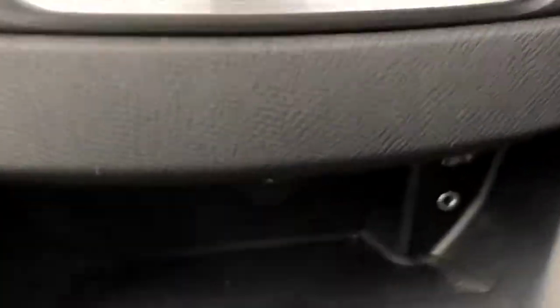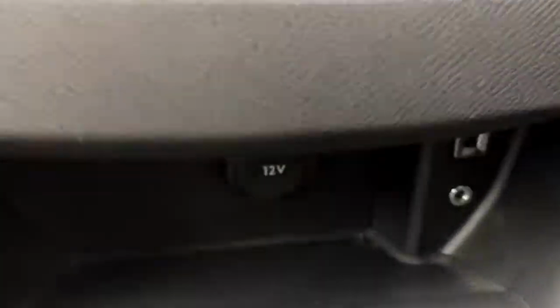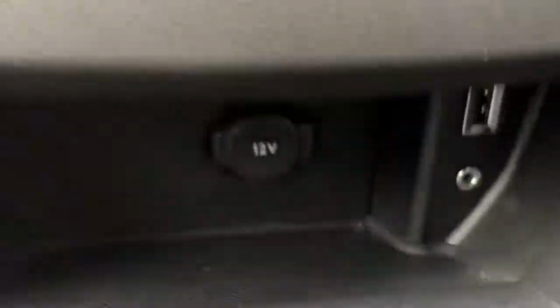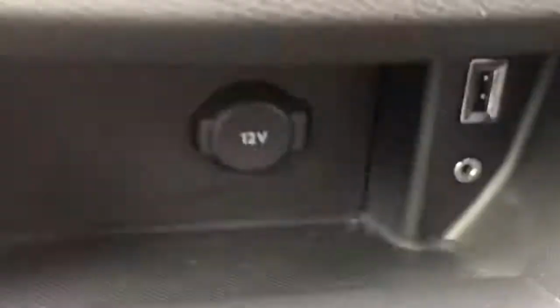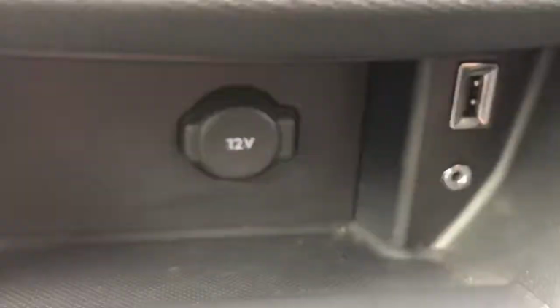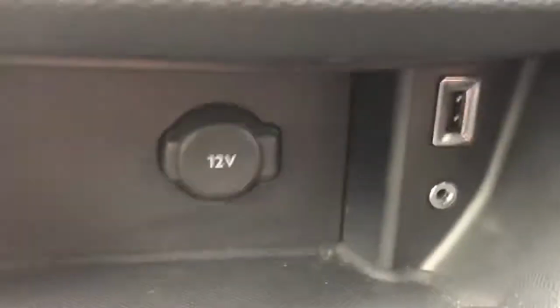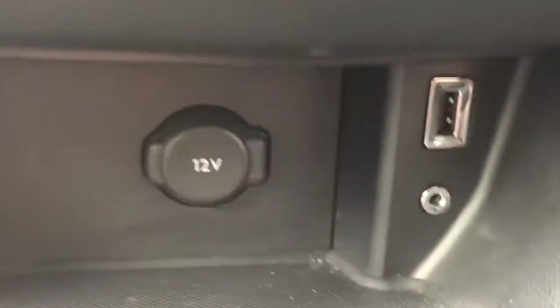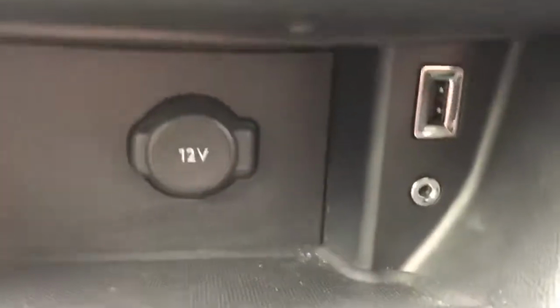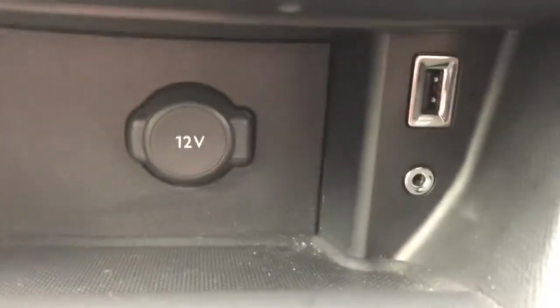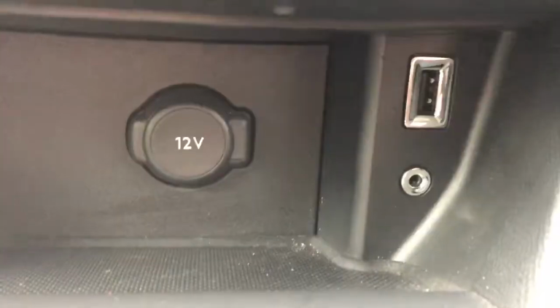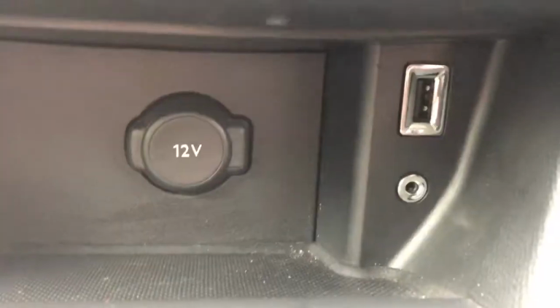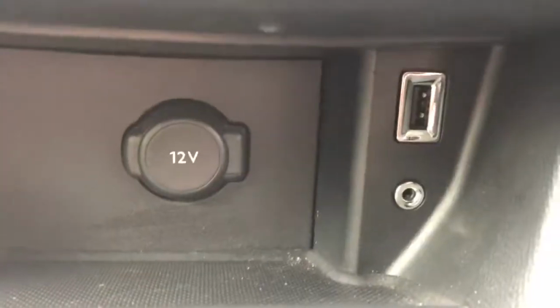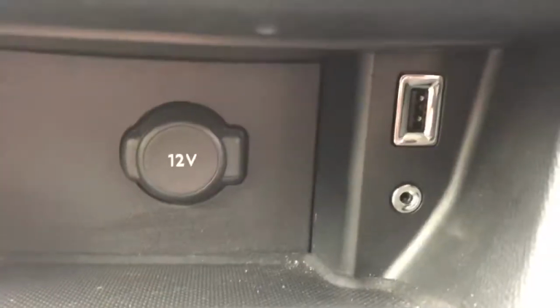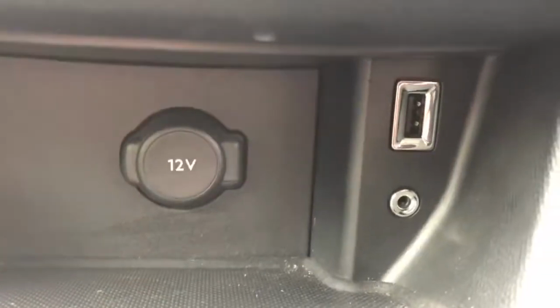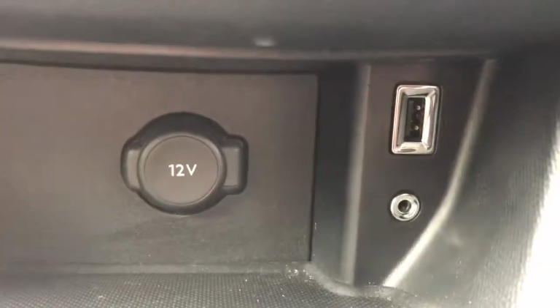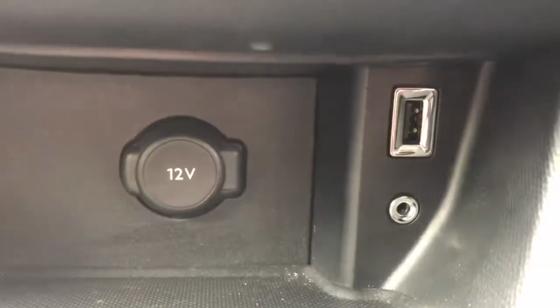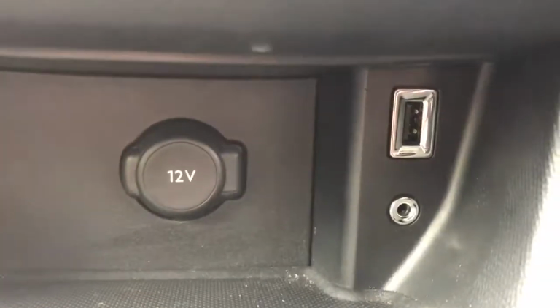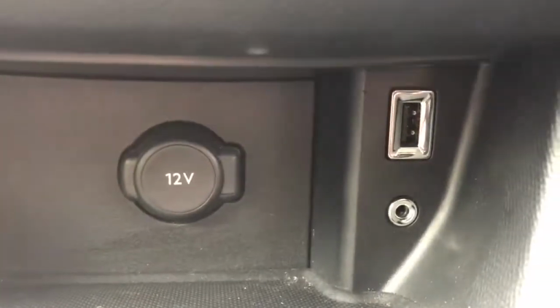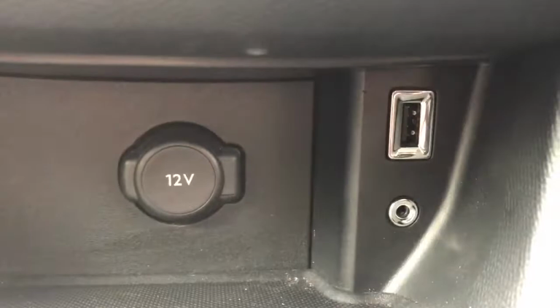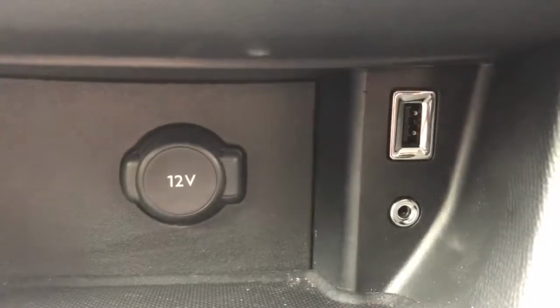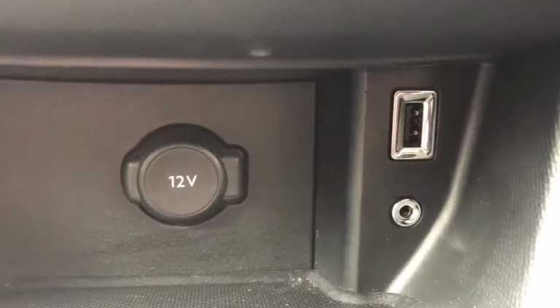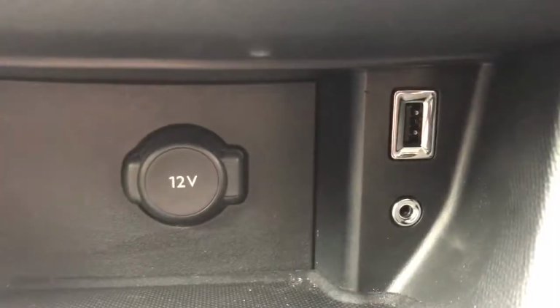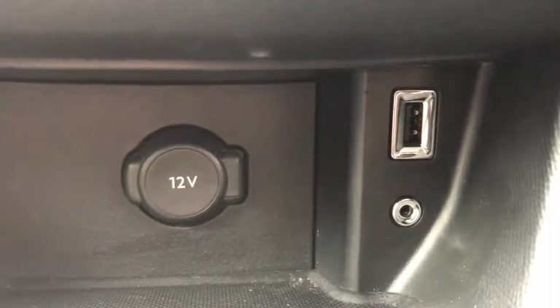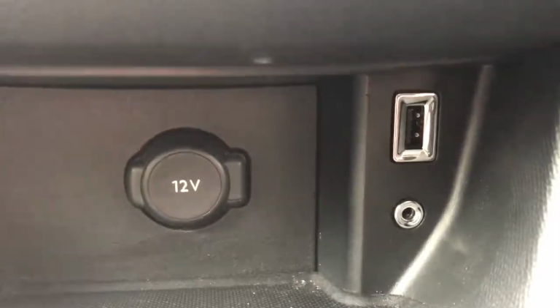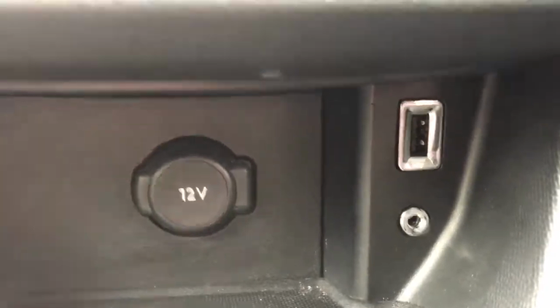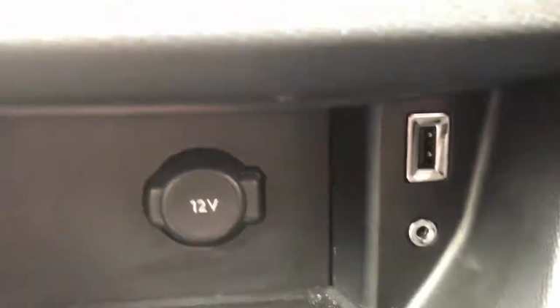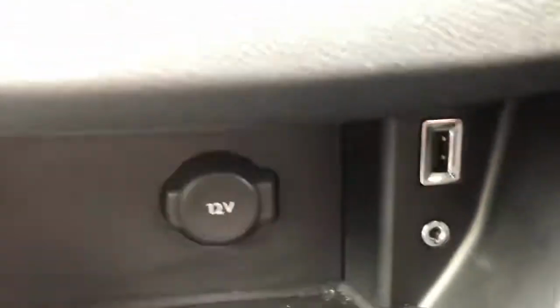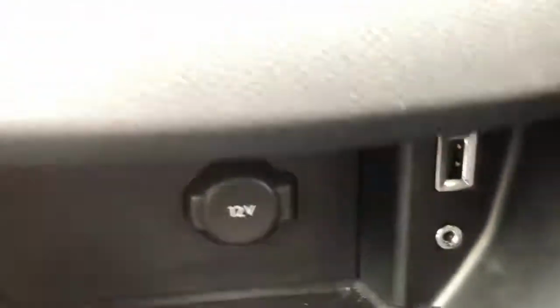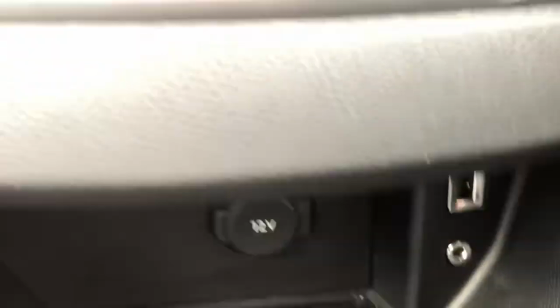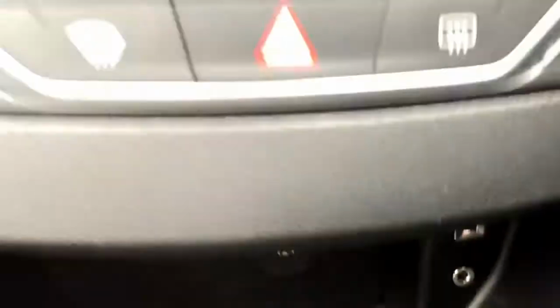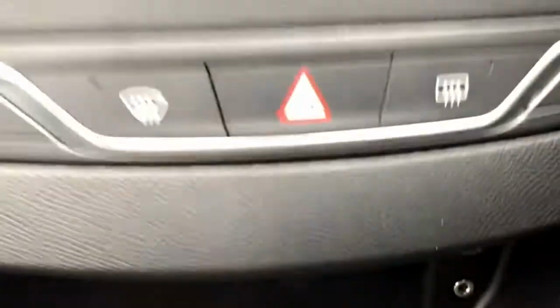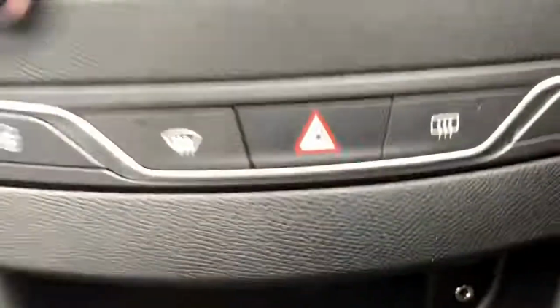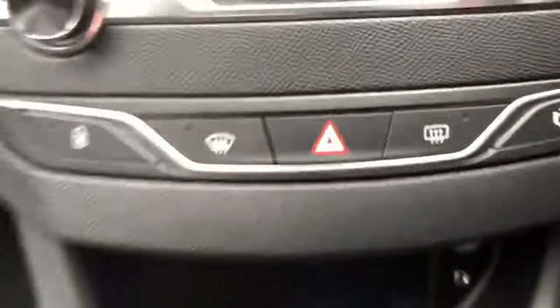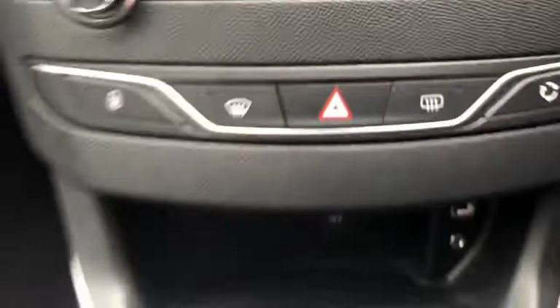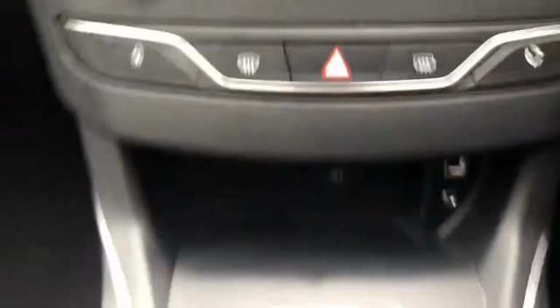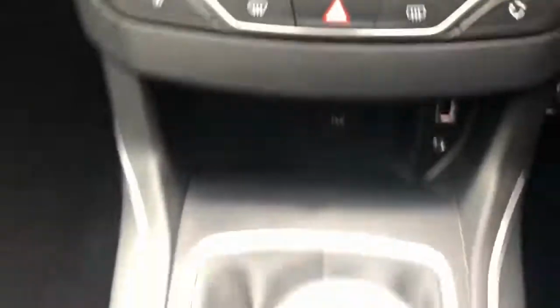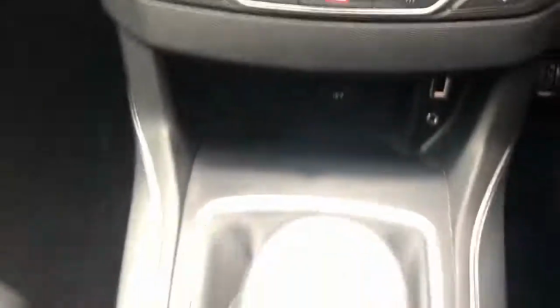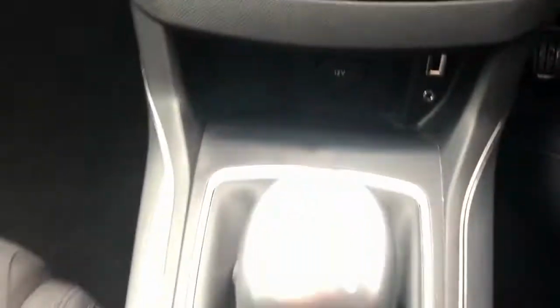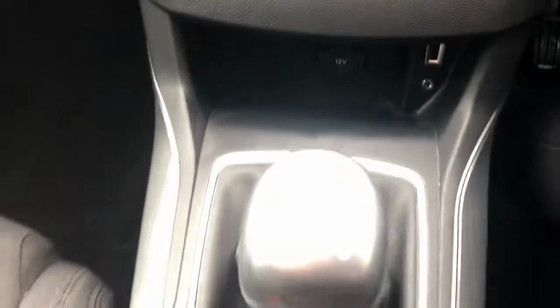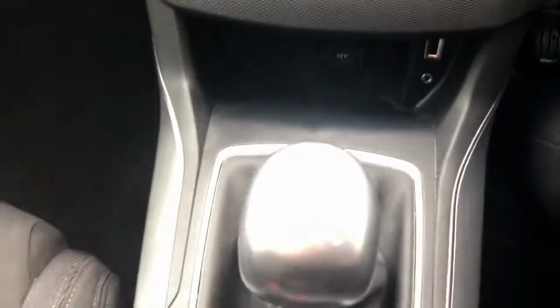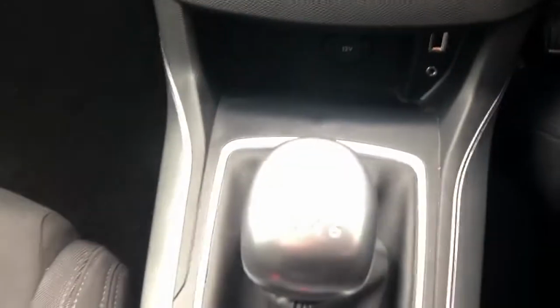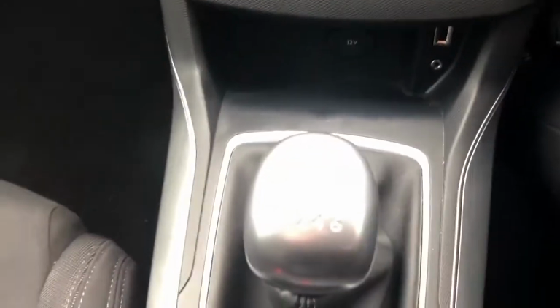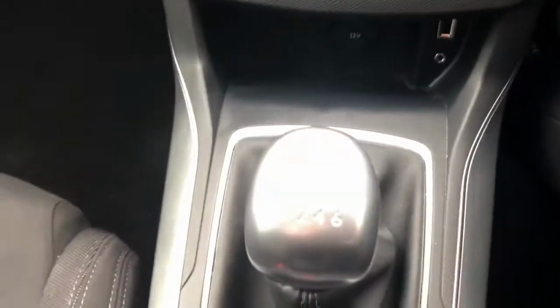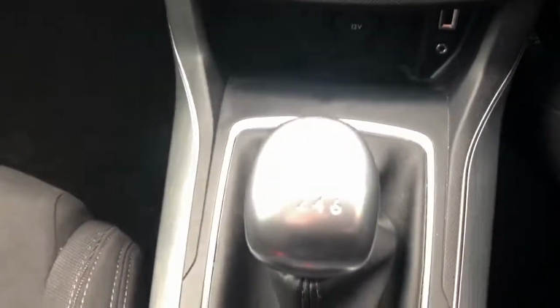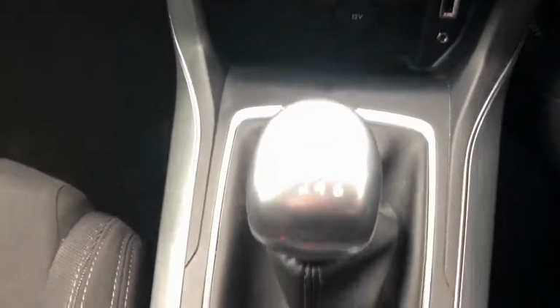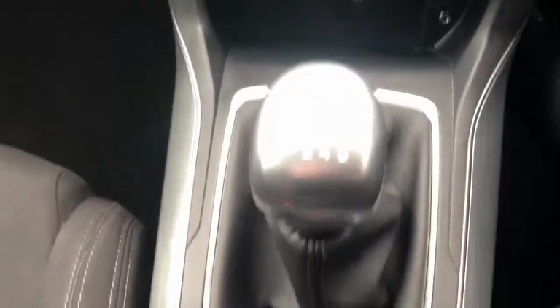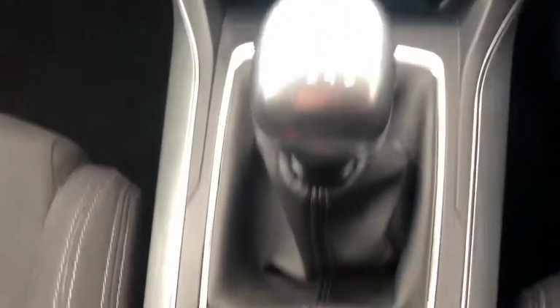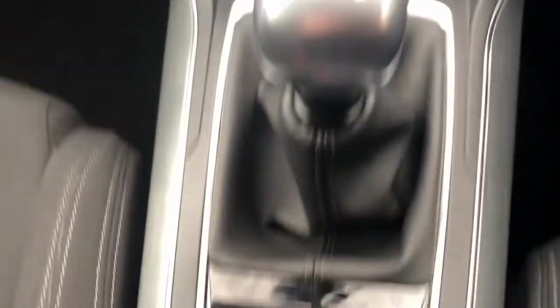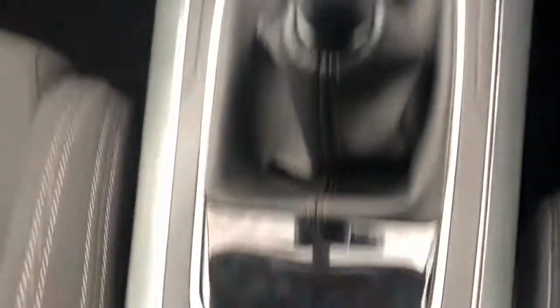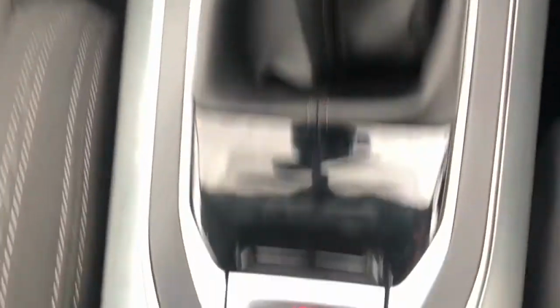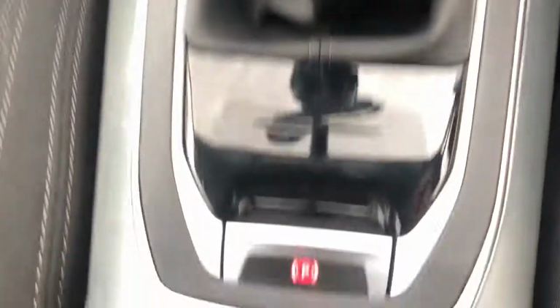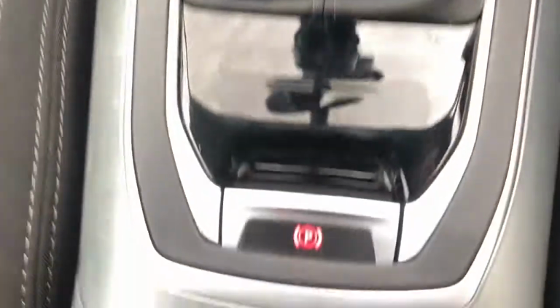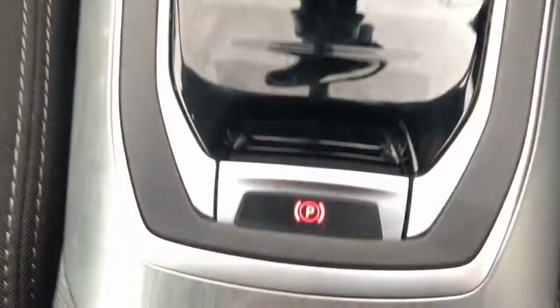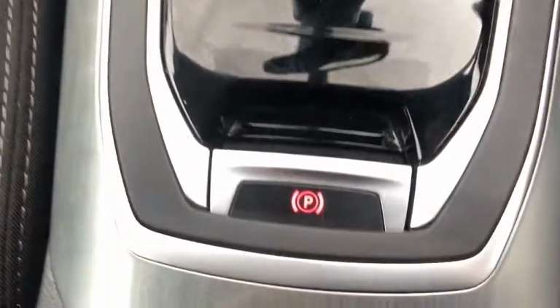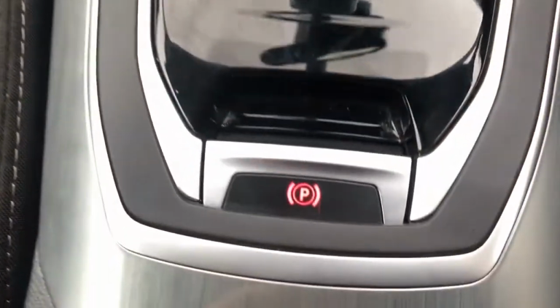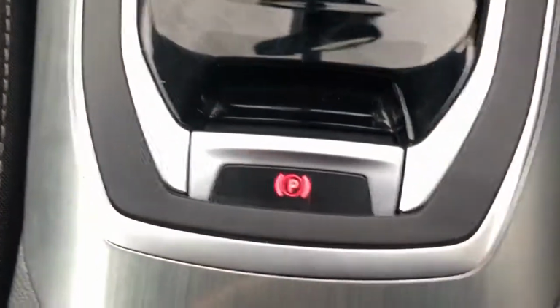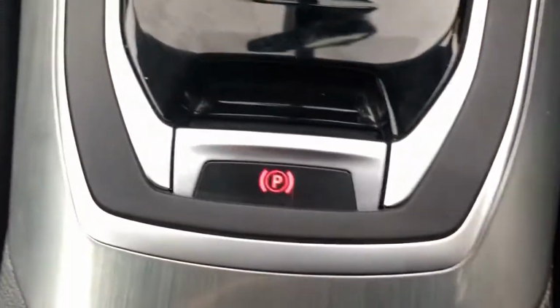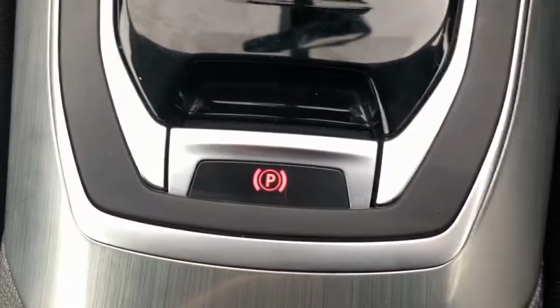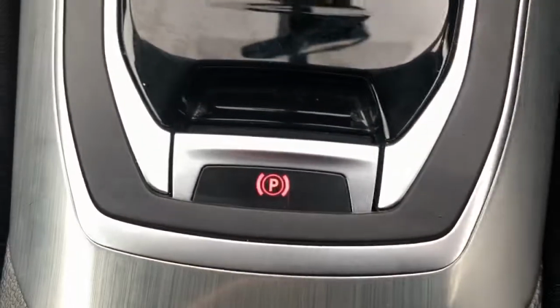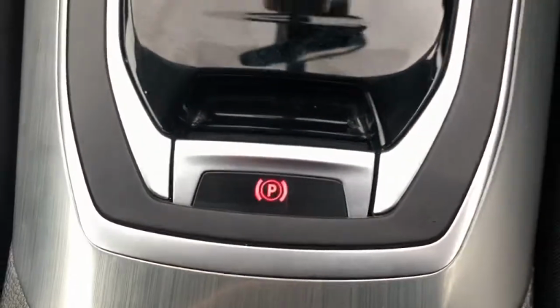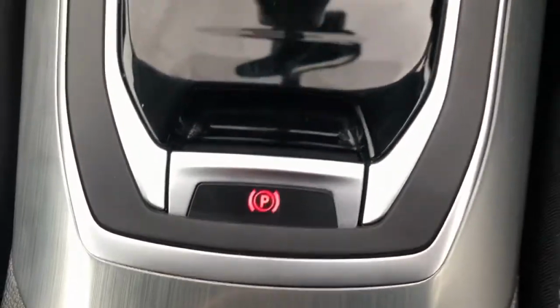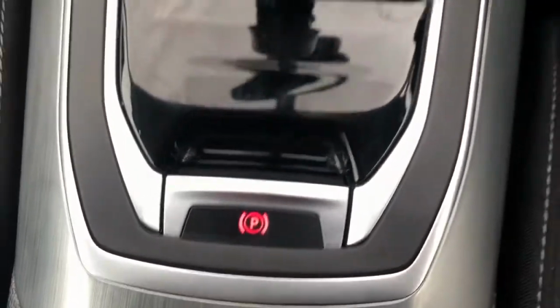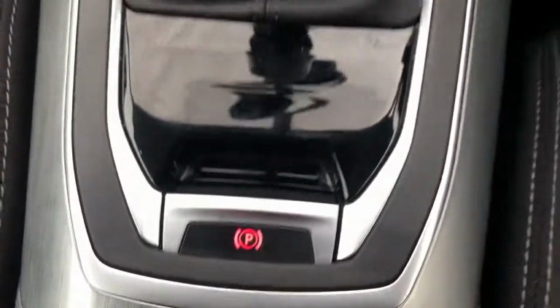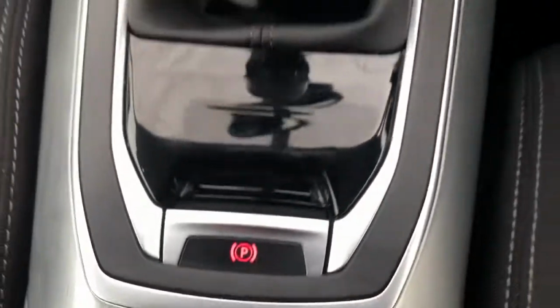A 12 volt outlet, USB port and auxiliary input. This is a 6 speed manual with an electronic parking brake.